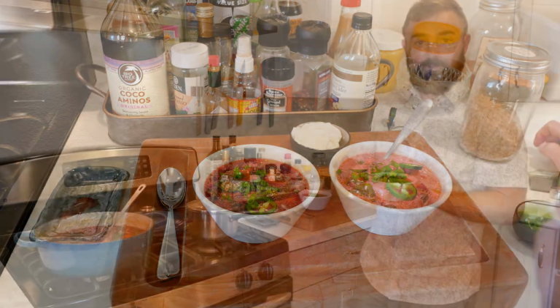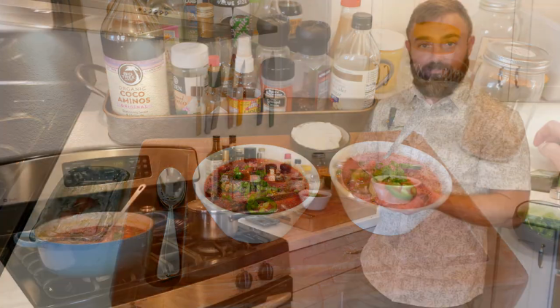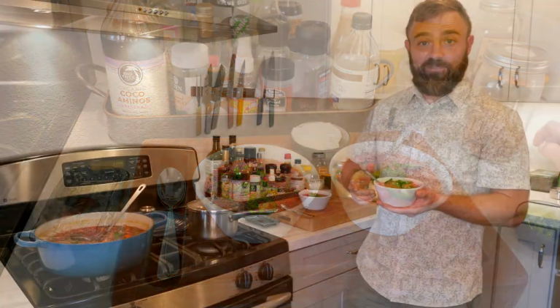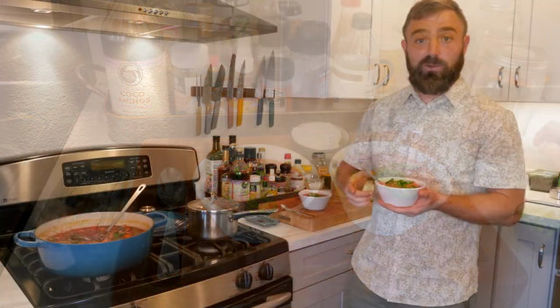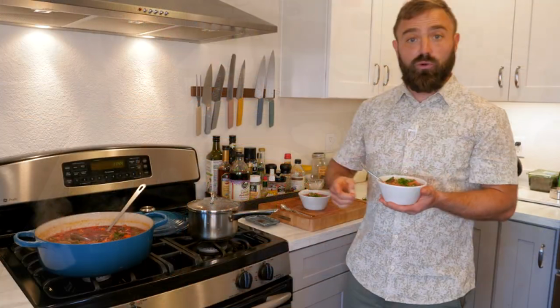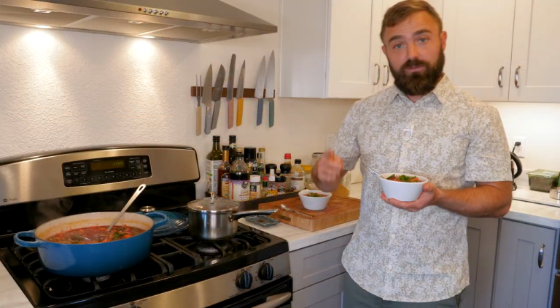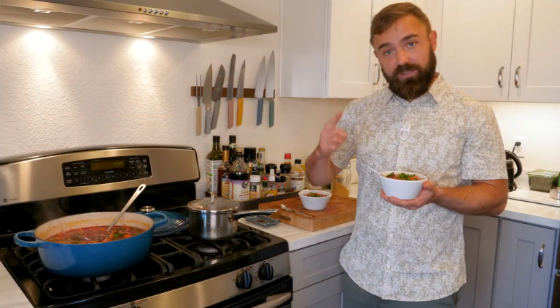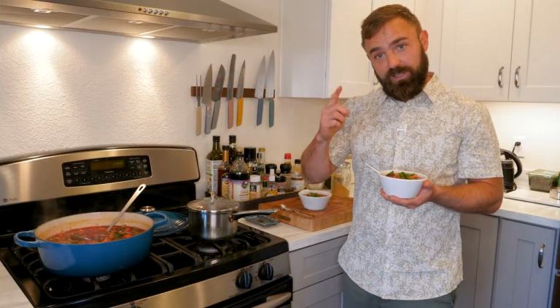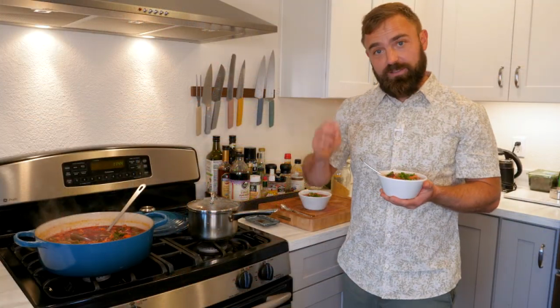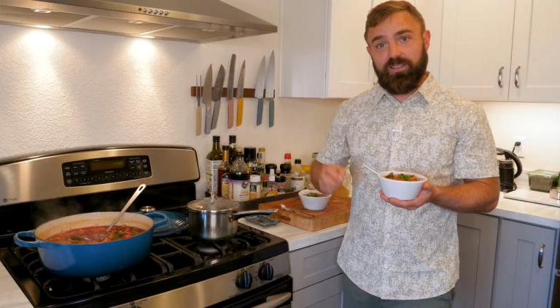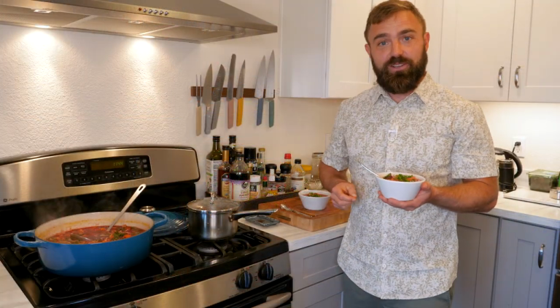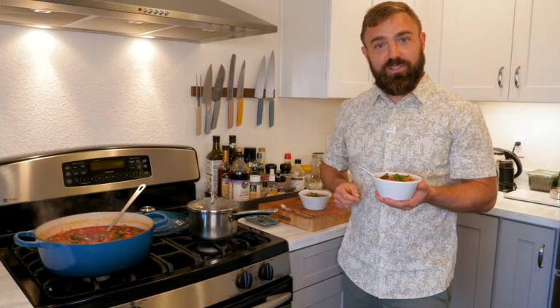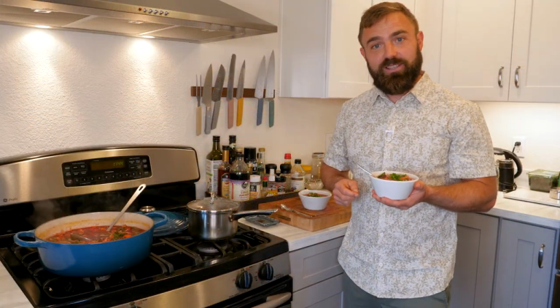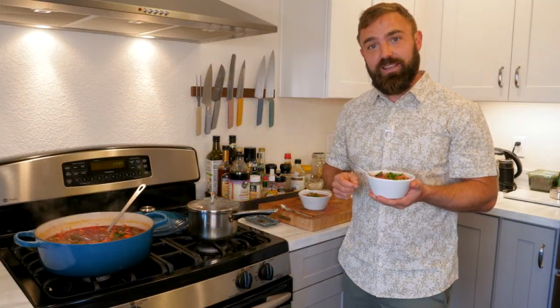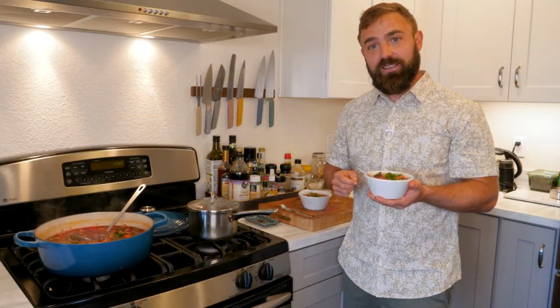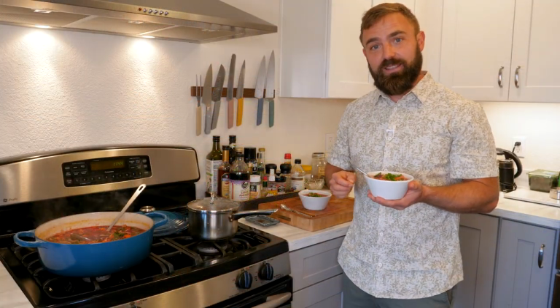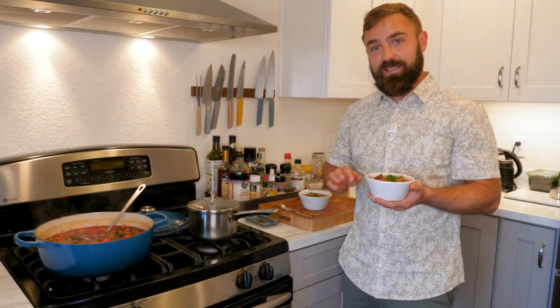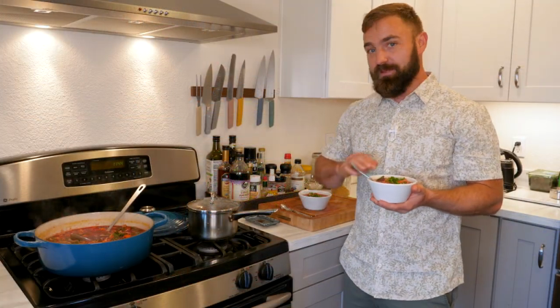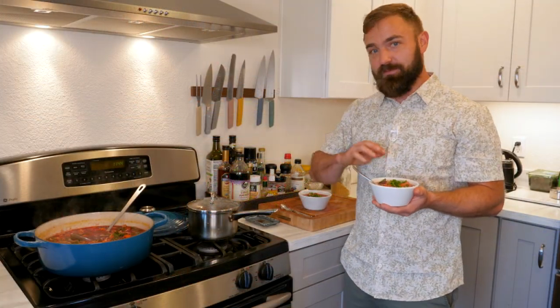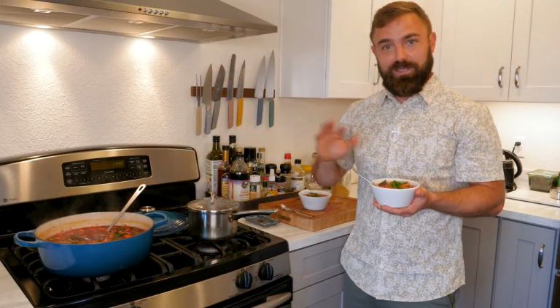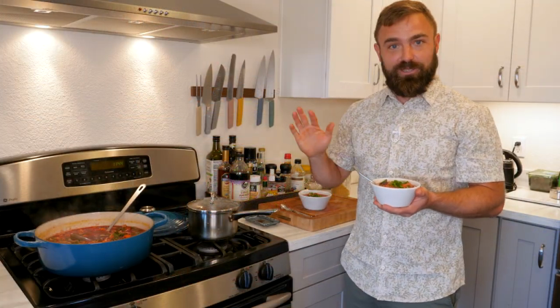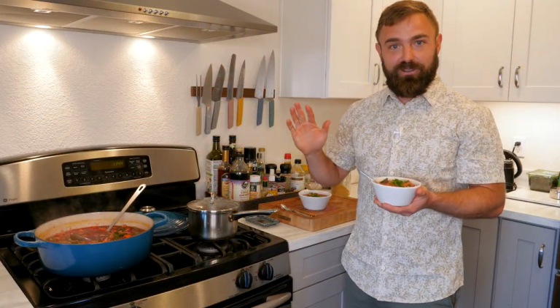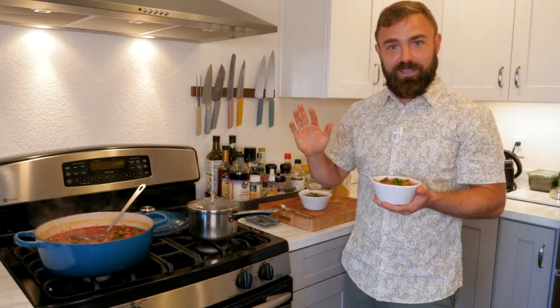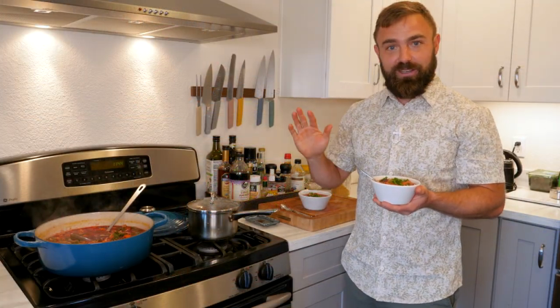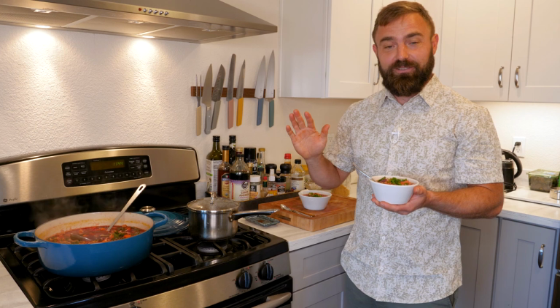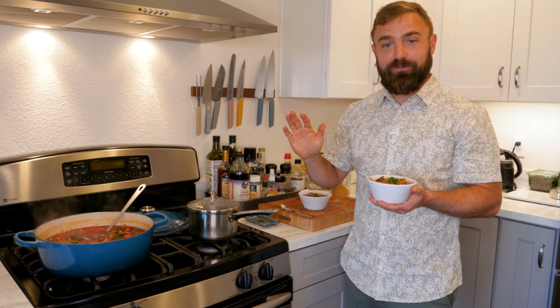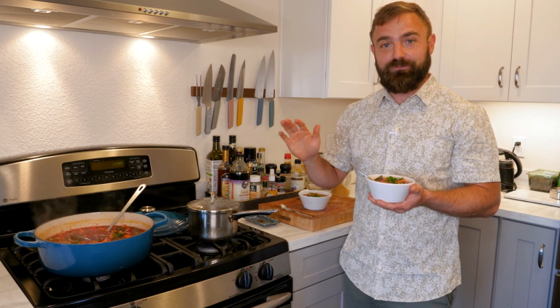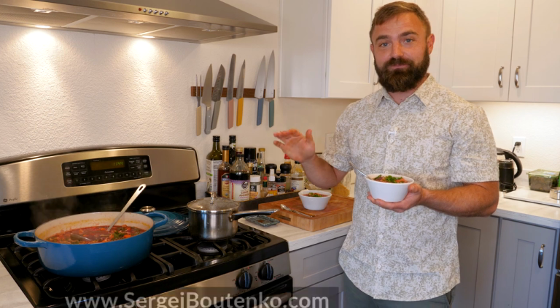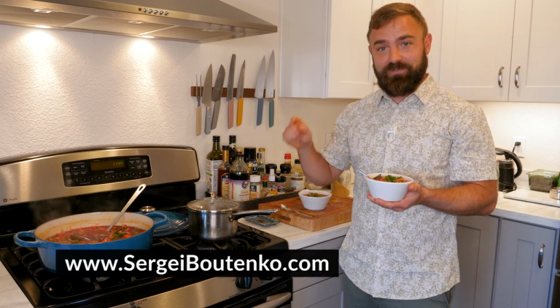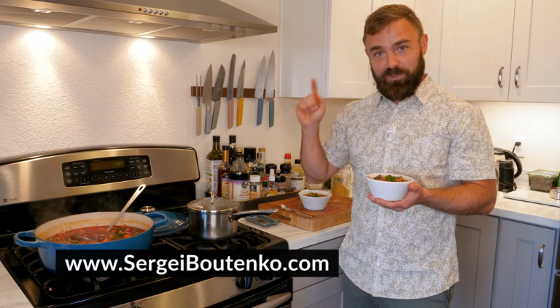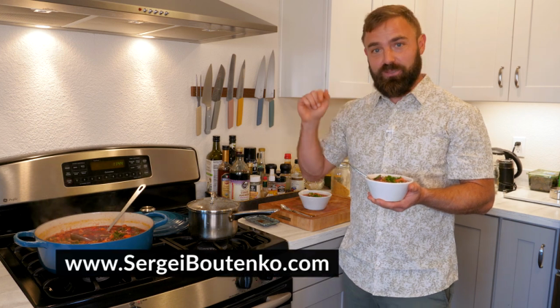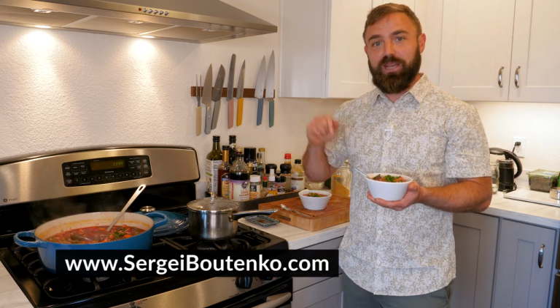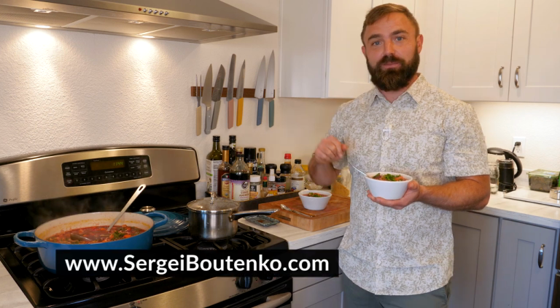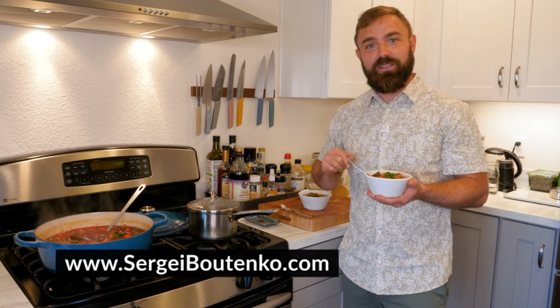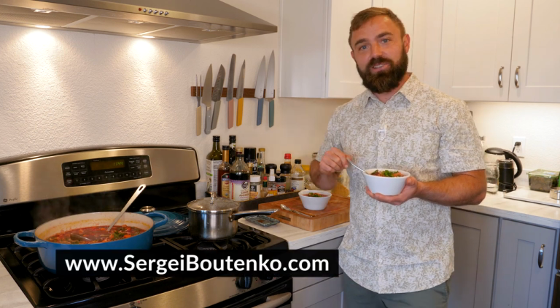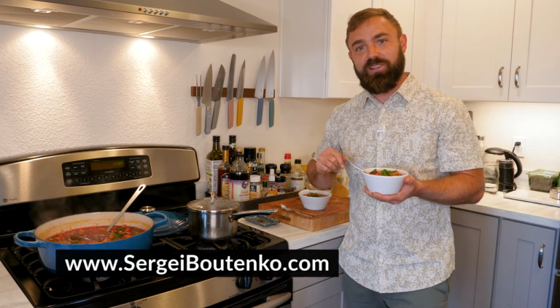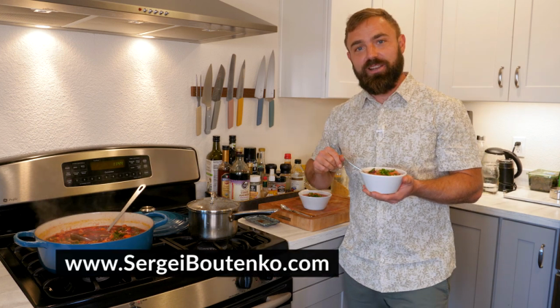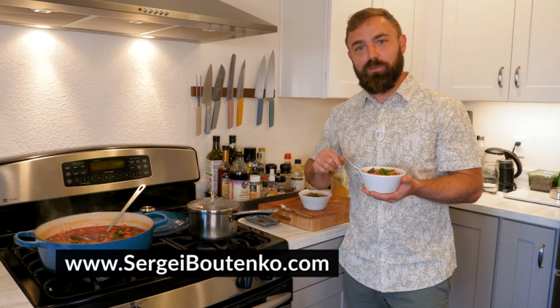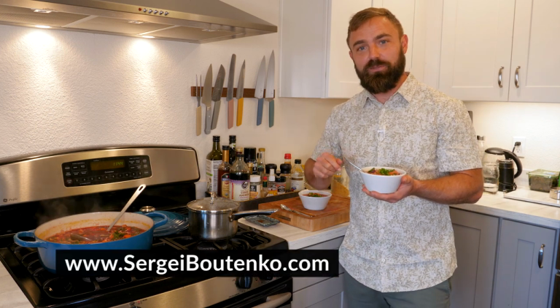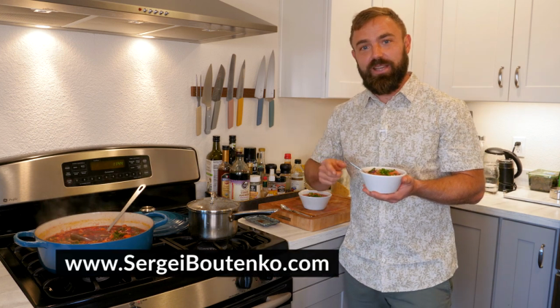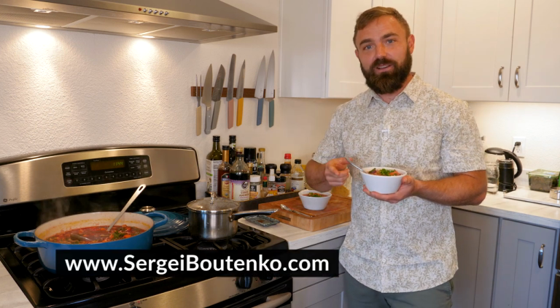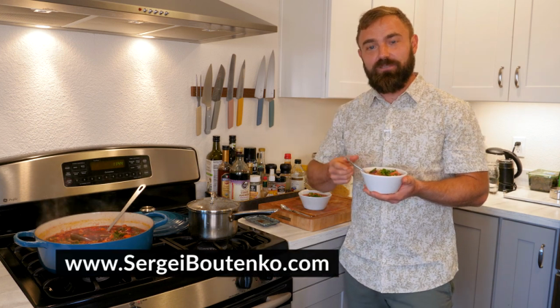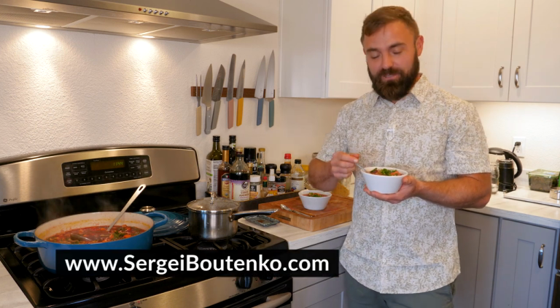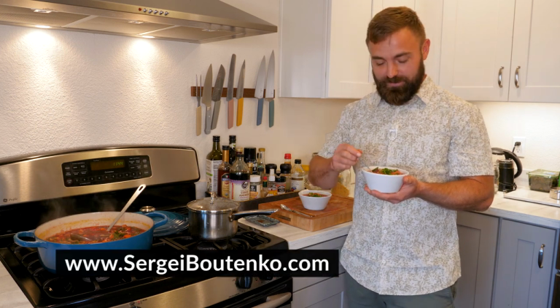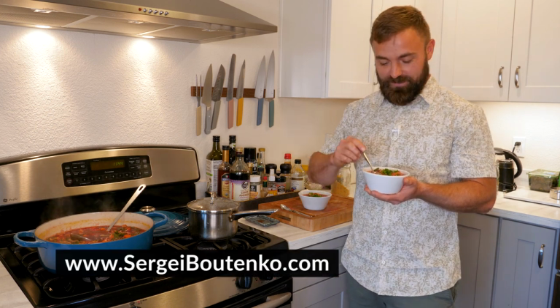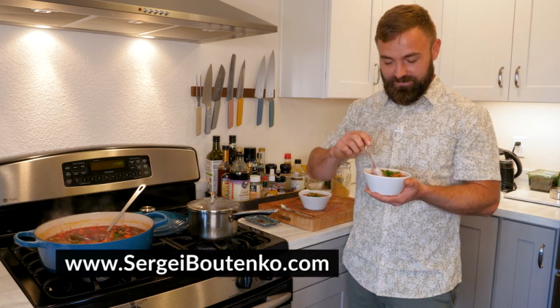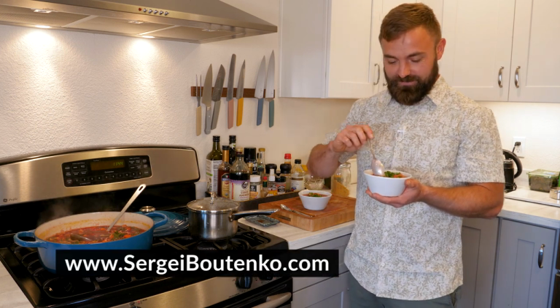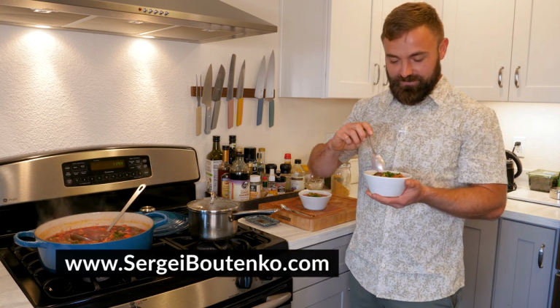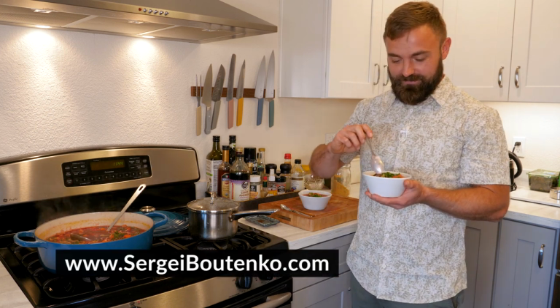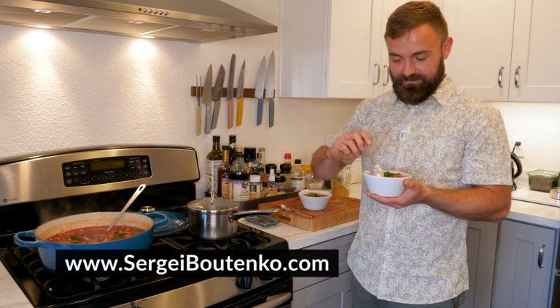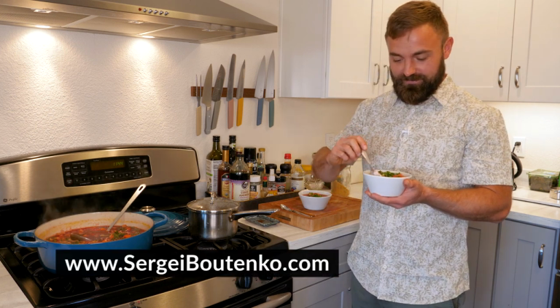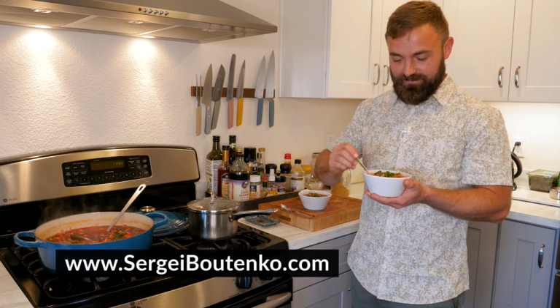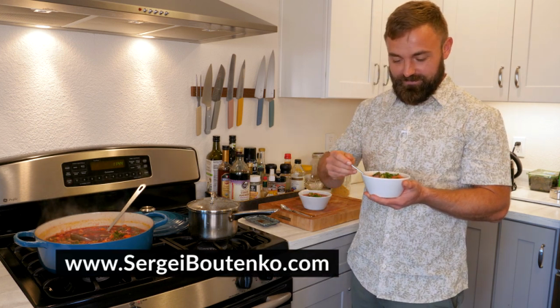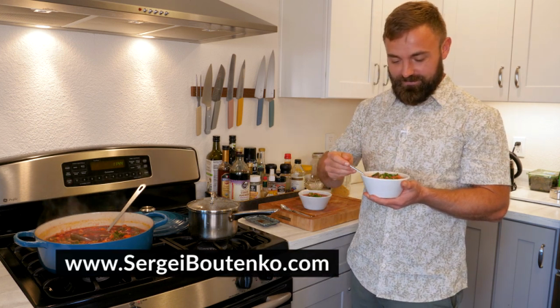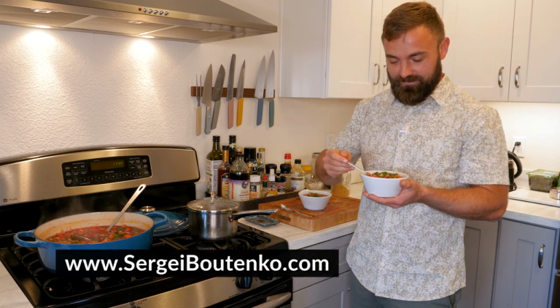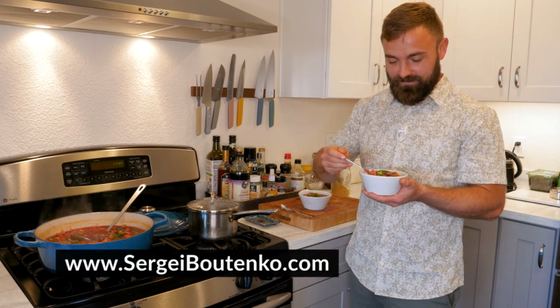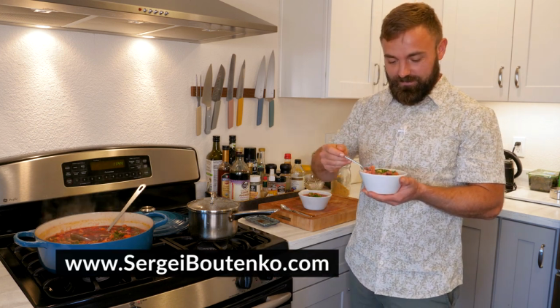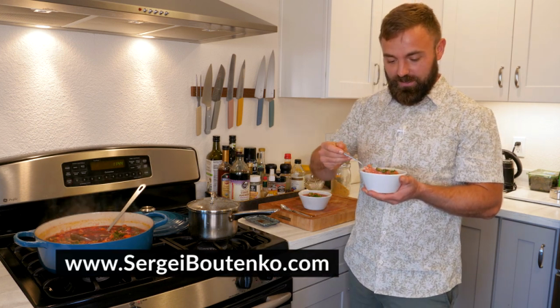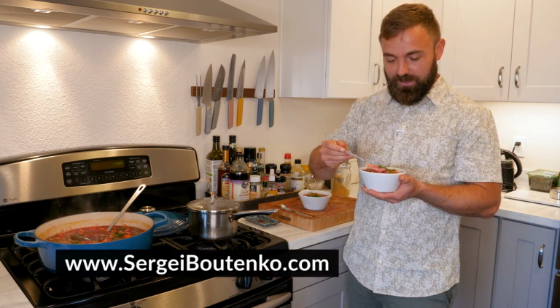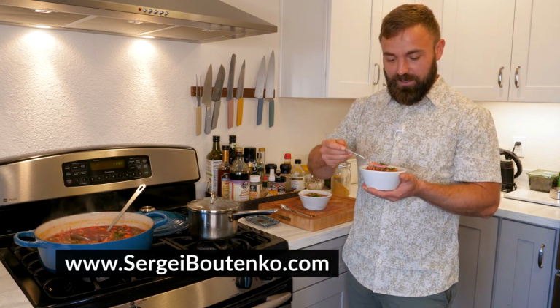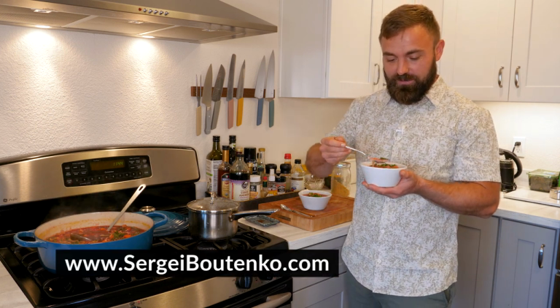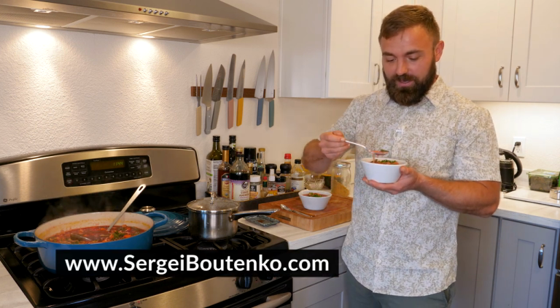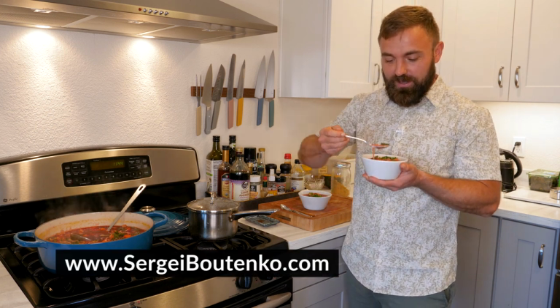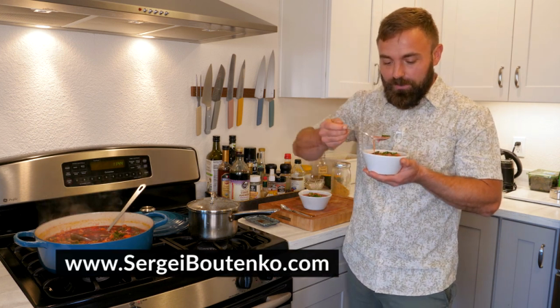For more videos that are just like this but totally different, subscribe to this channel, Butenko Films. Here goes nothing.